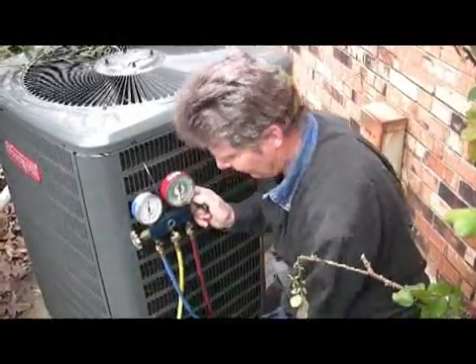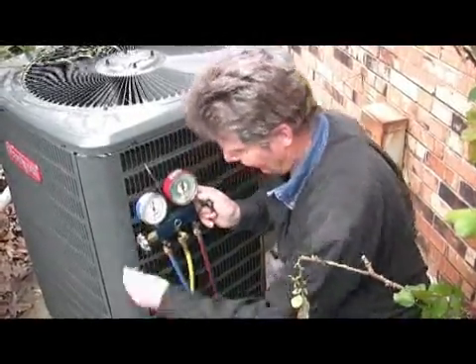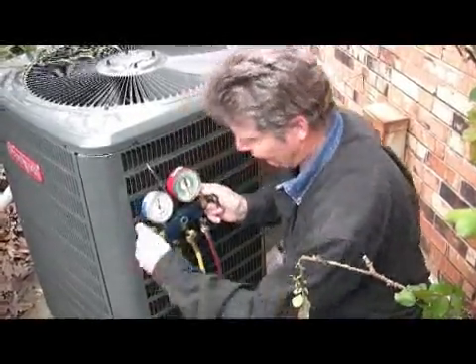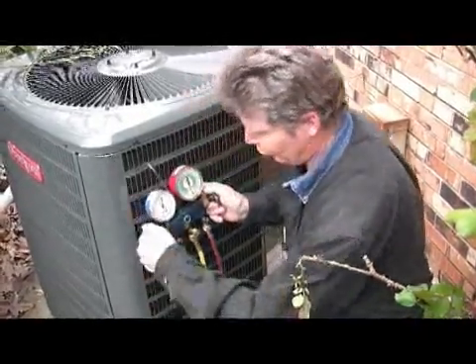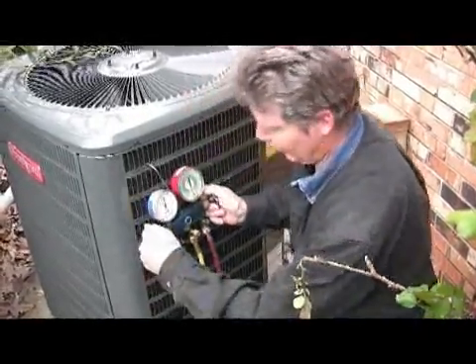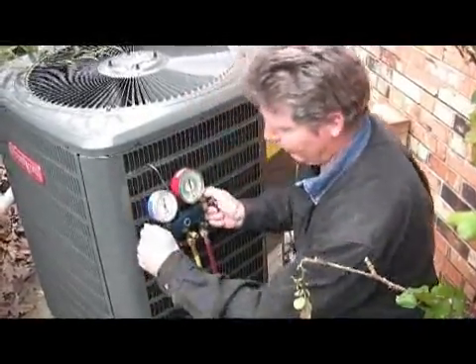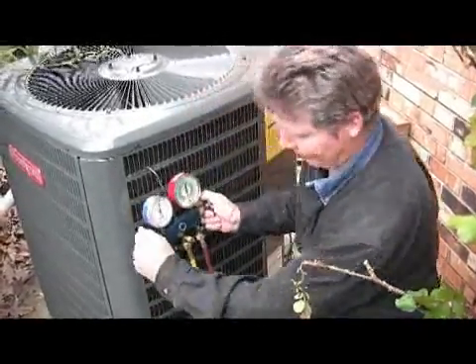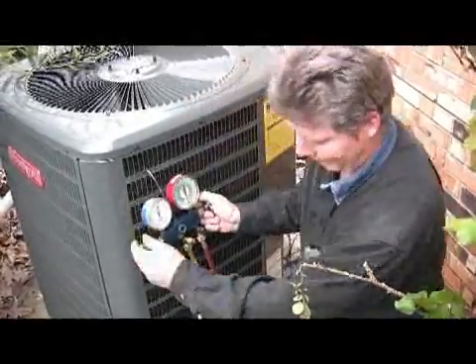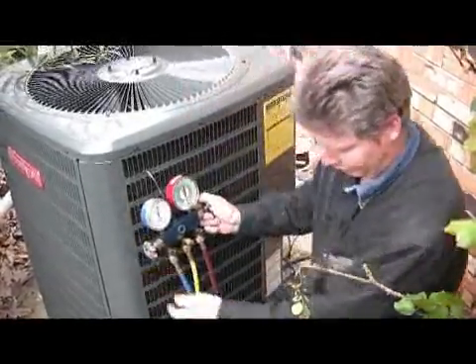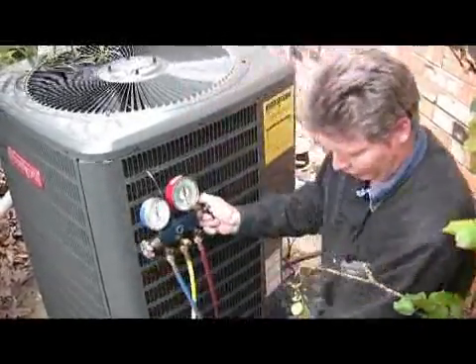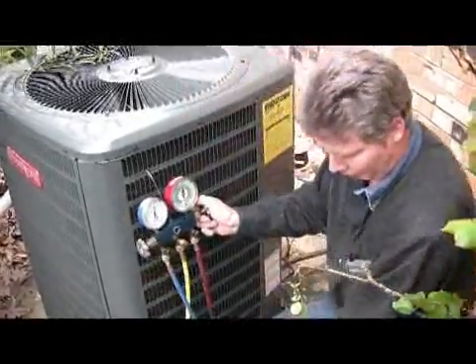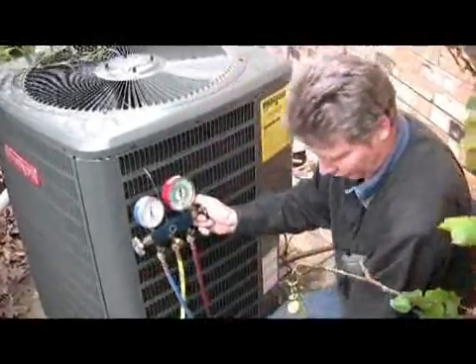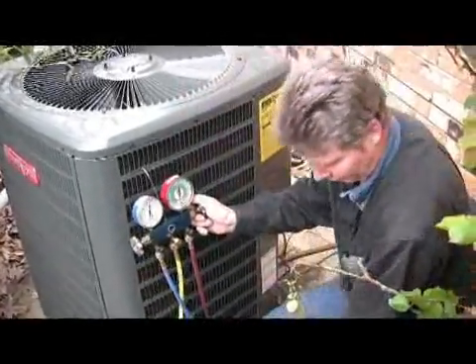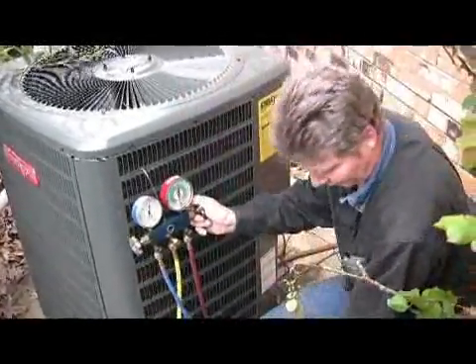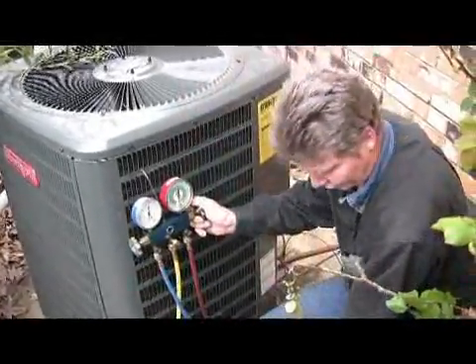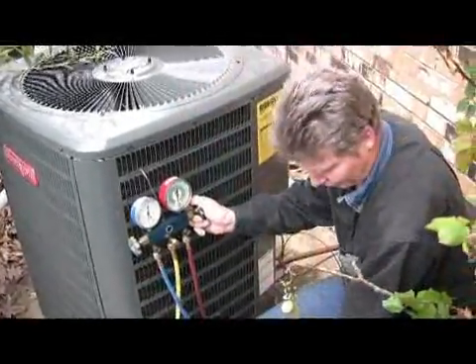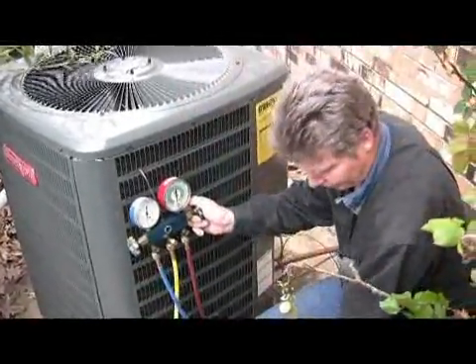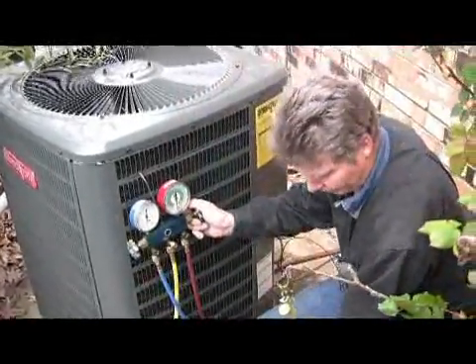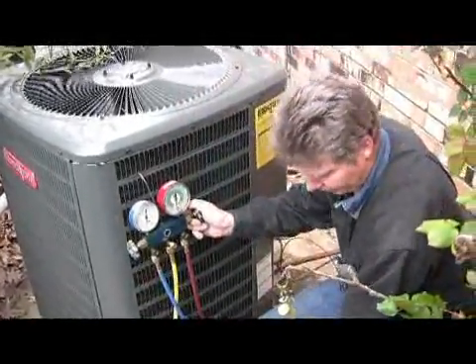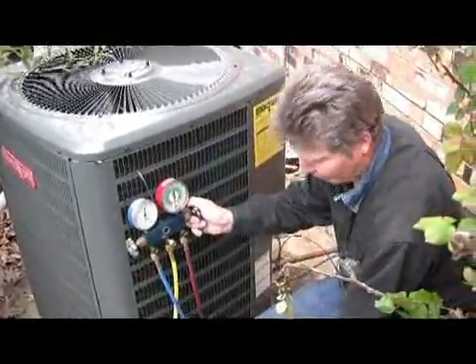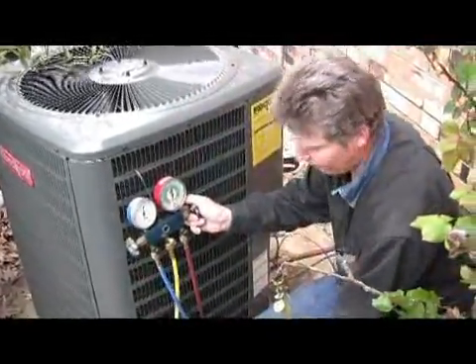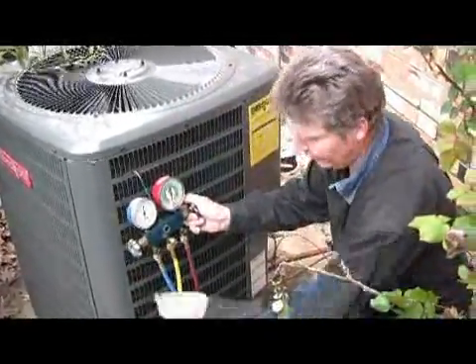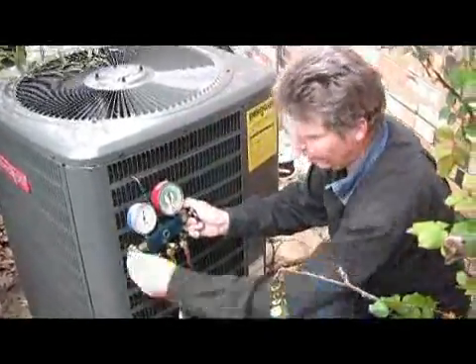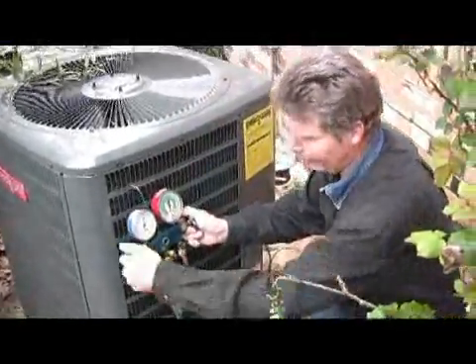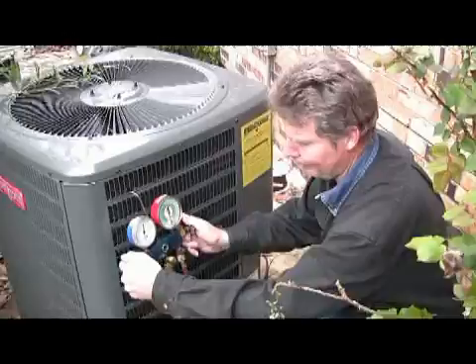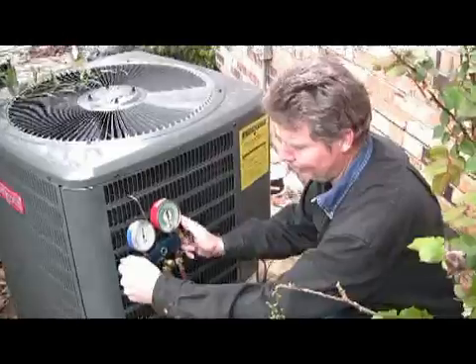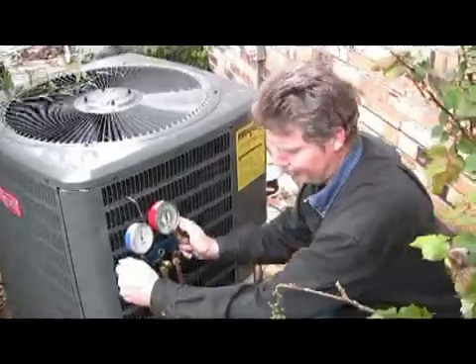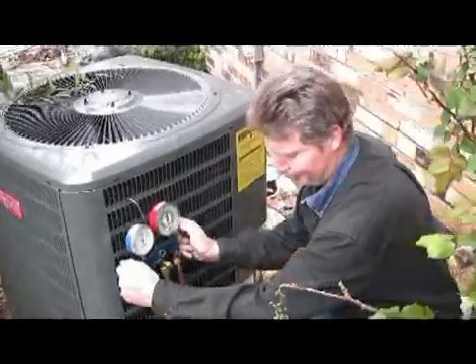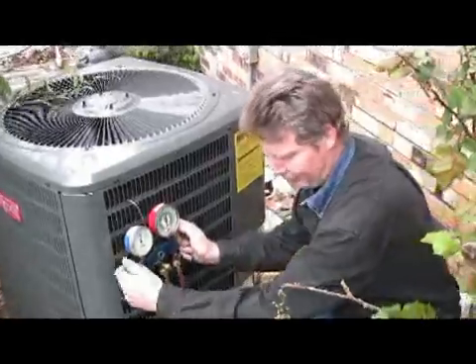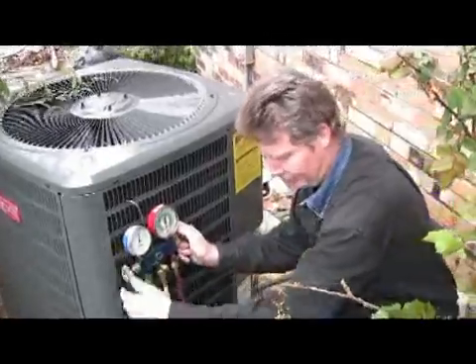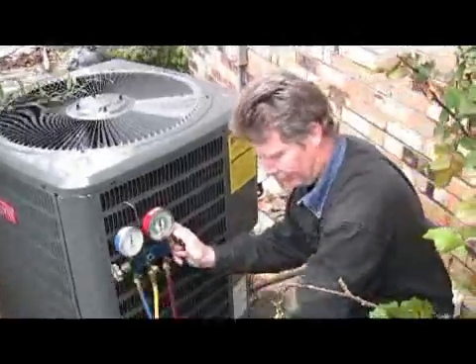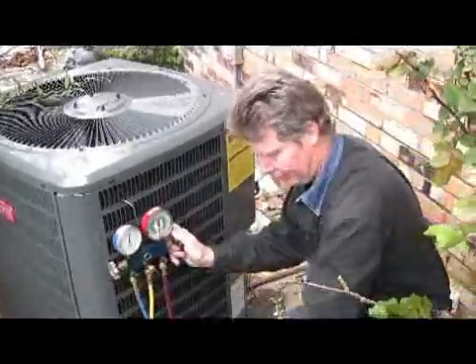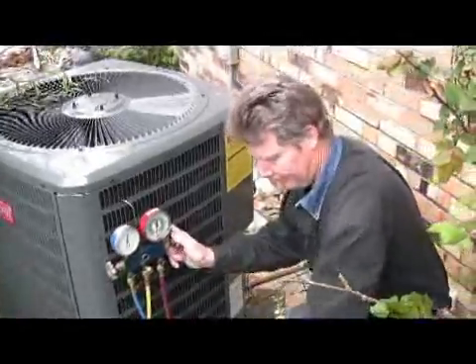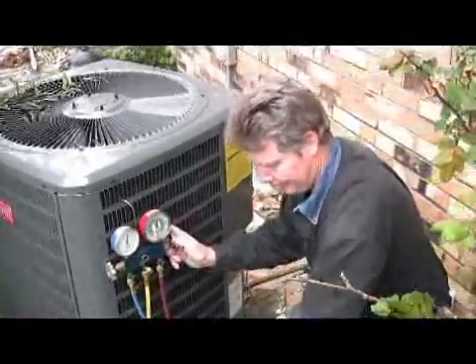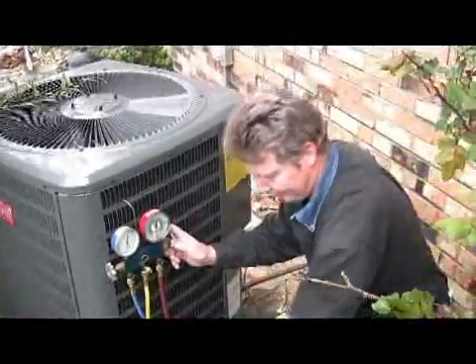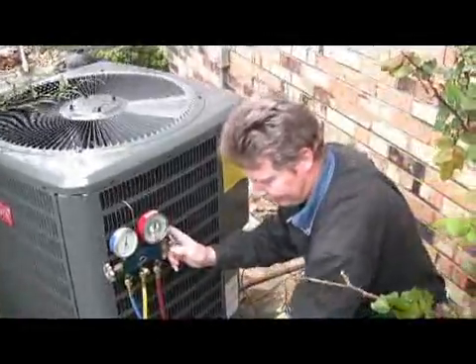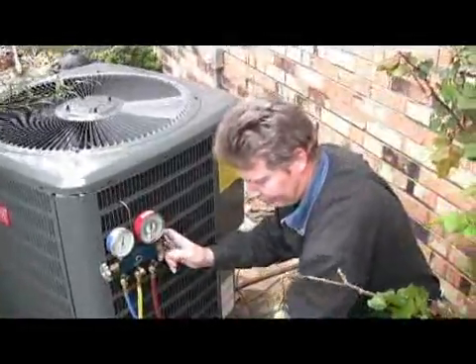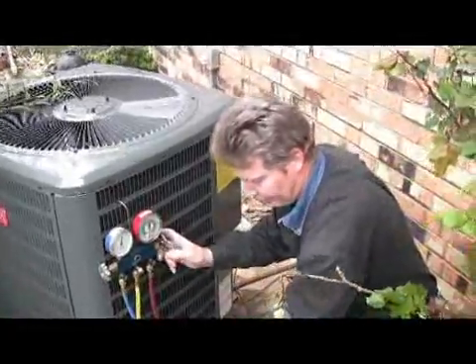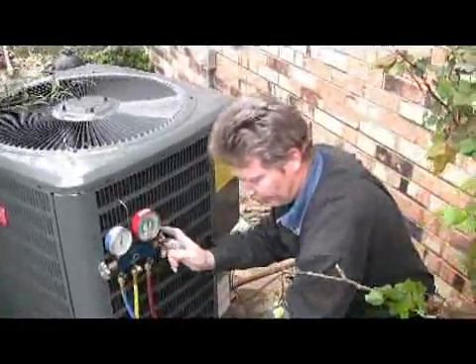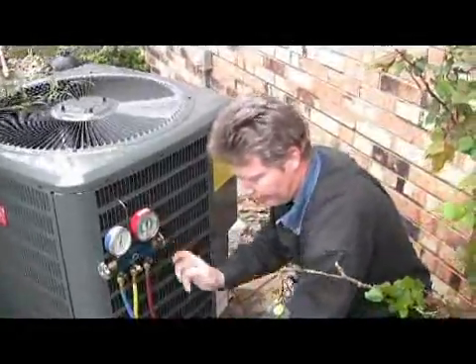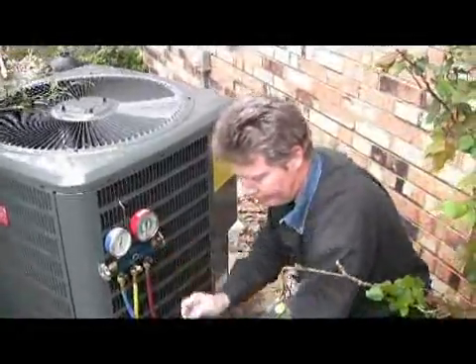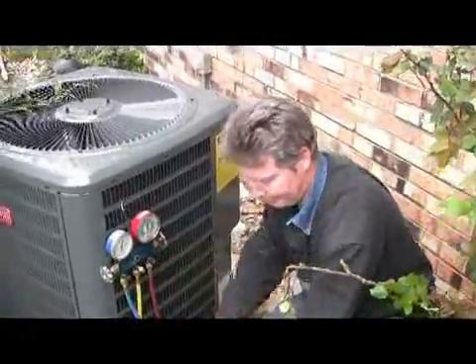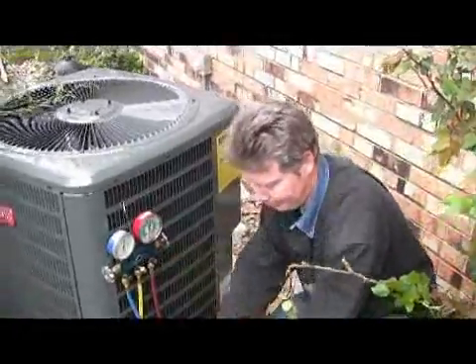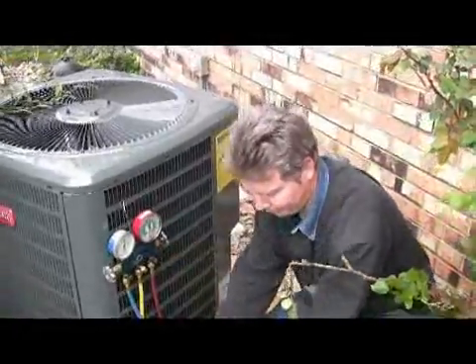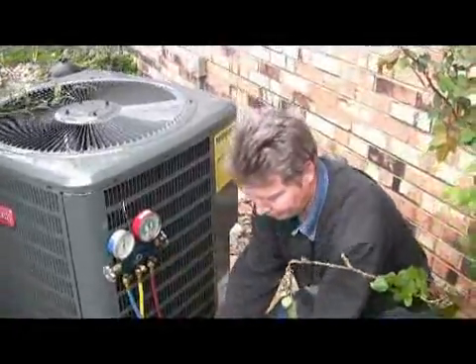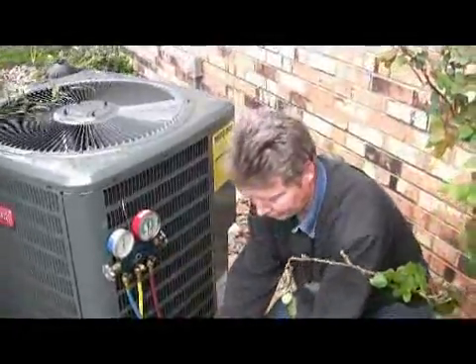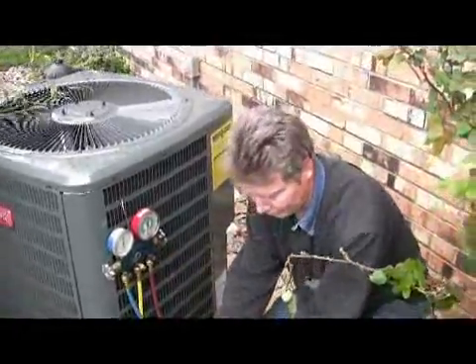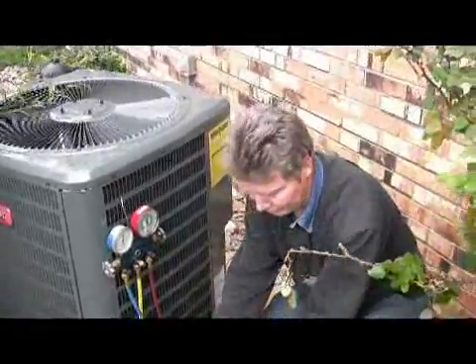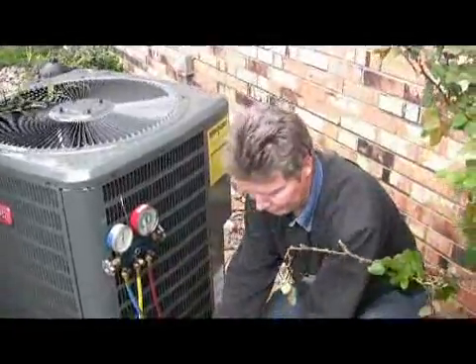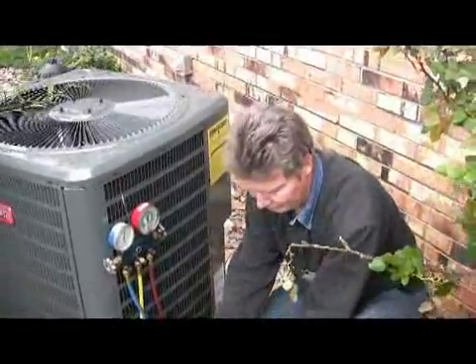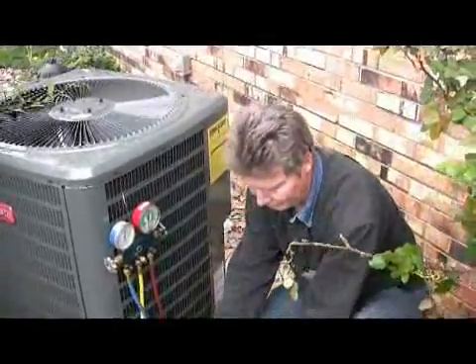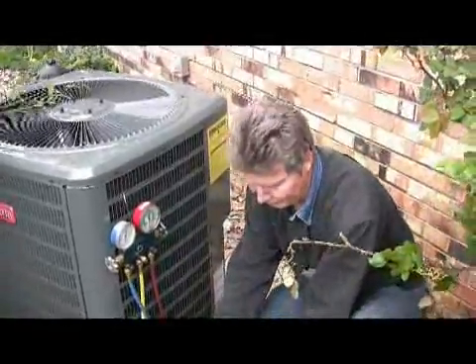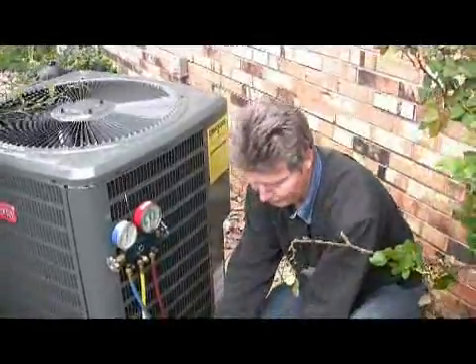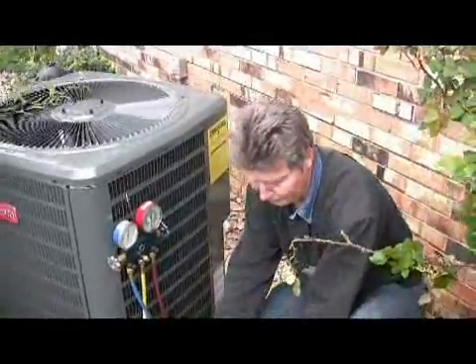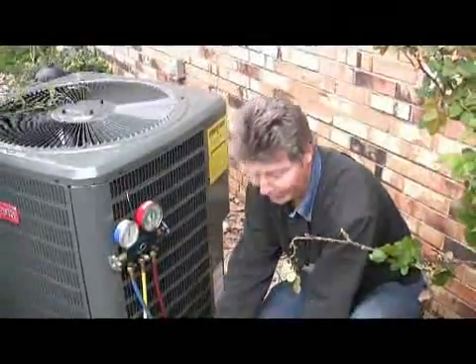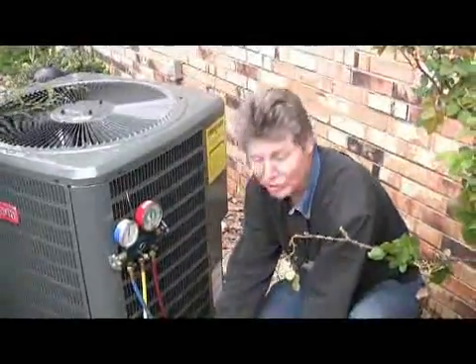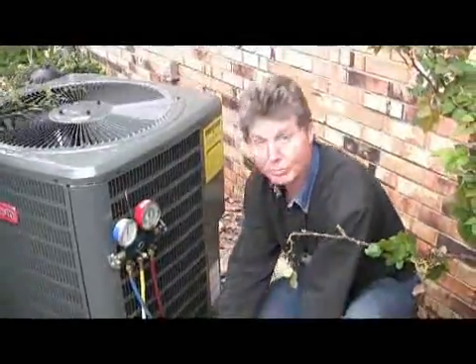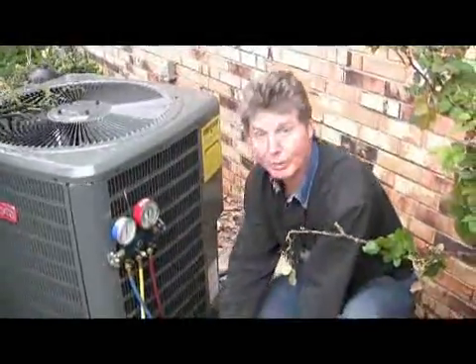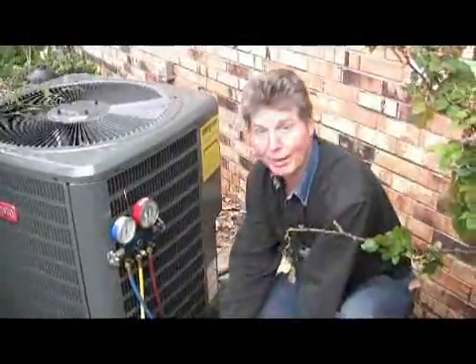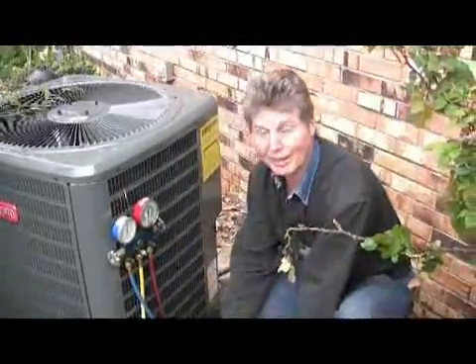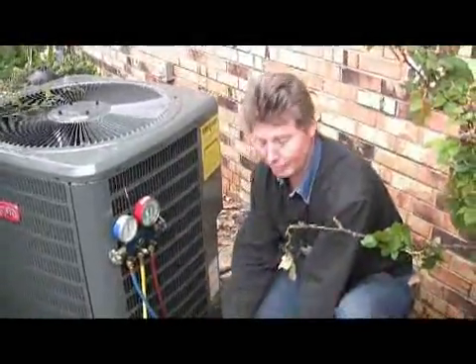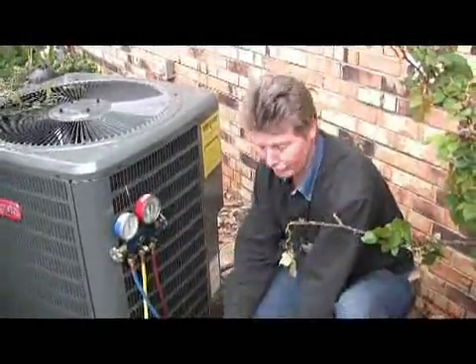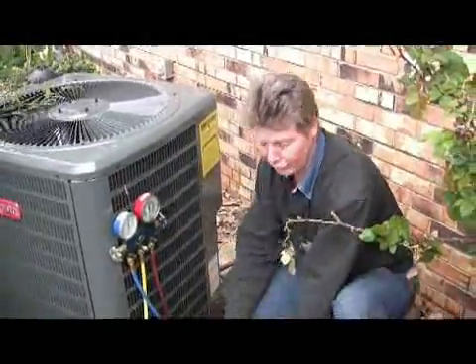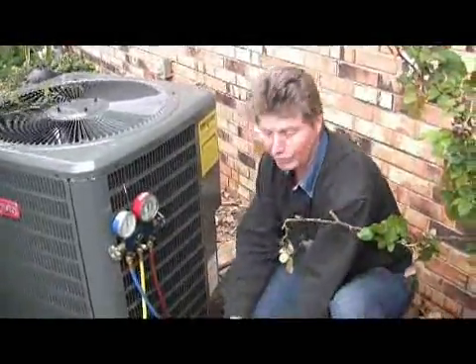I'm shutting my valves off. I can turn my pump off now and put the vacuum pump back in my truck.